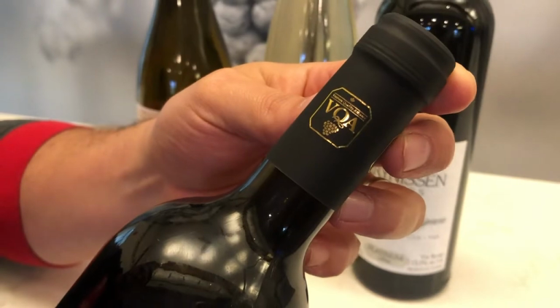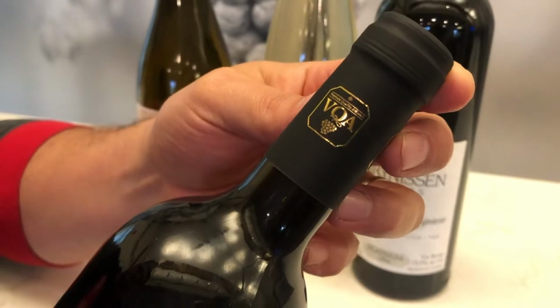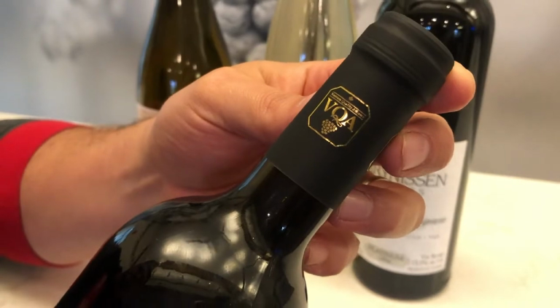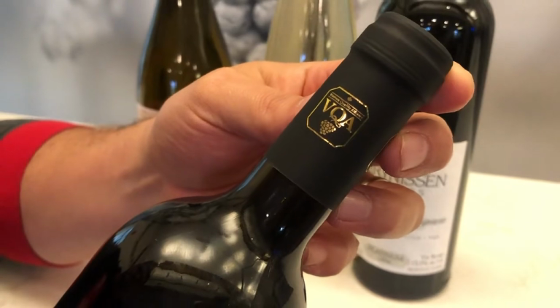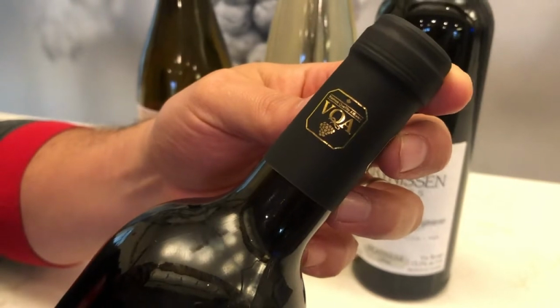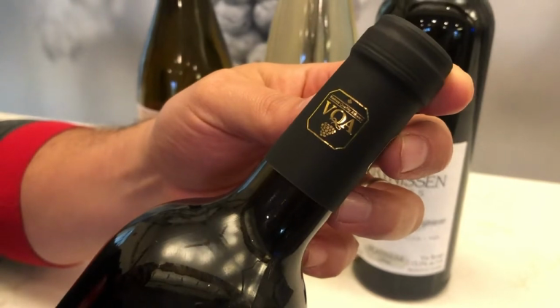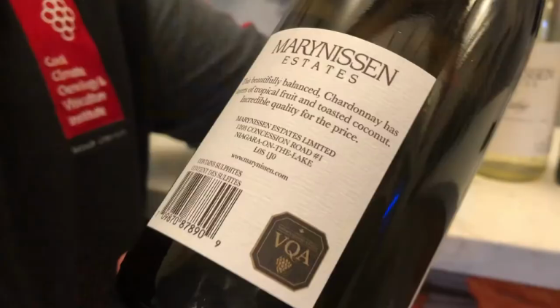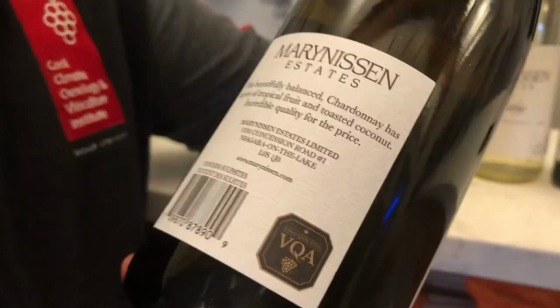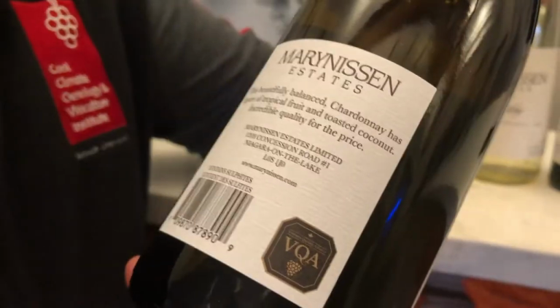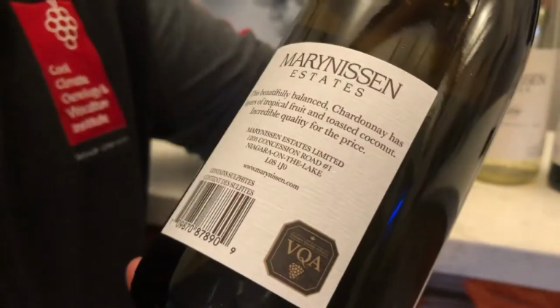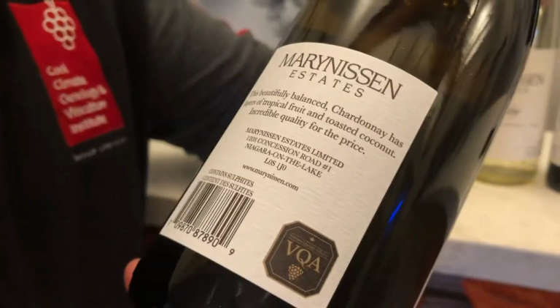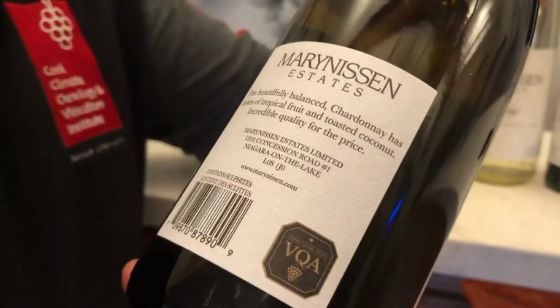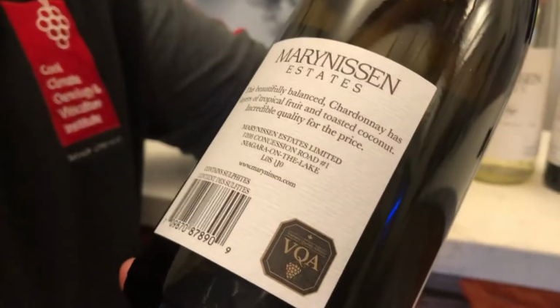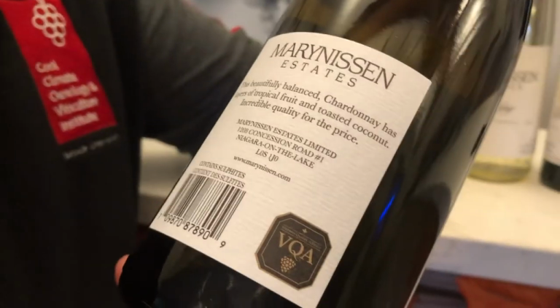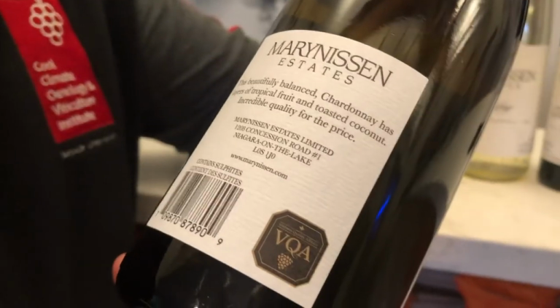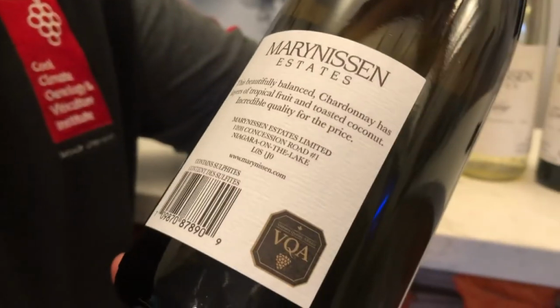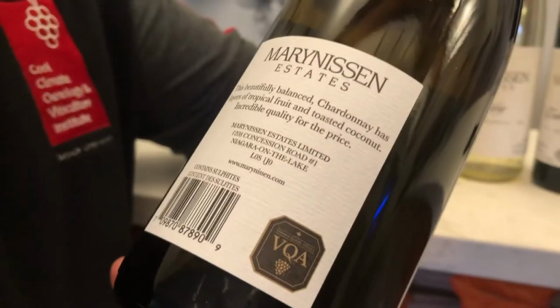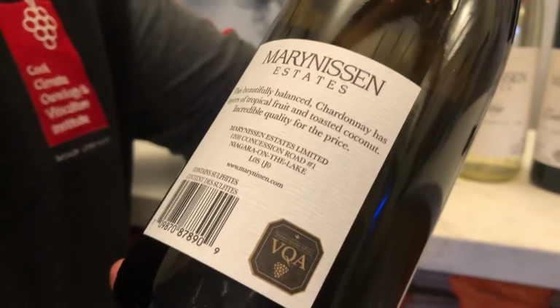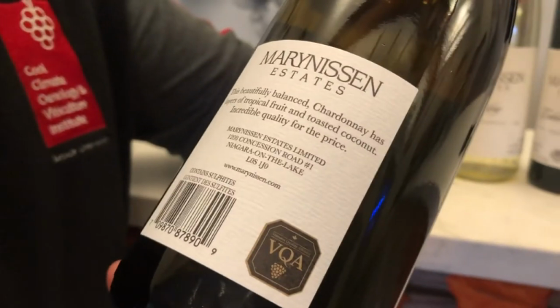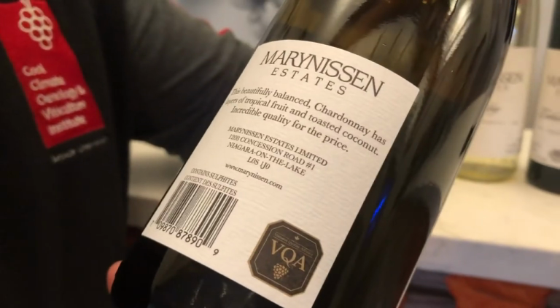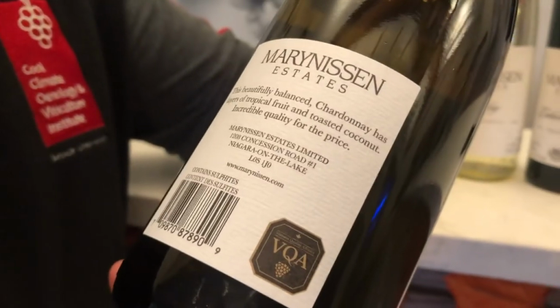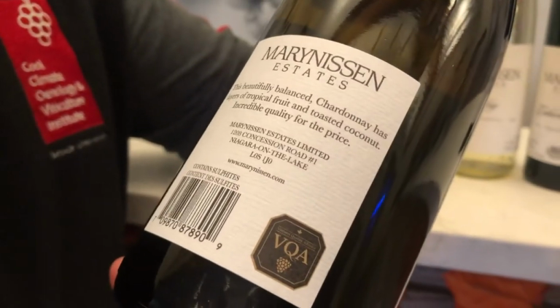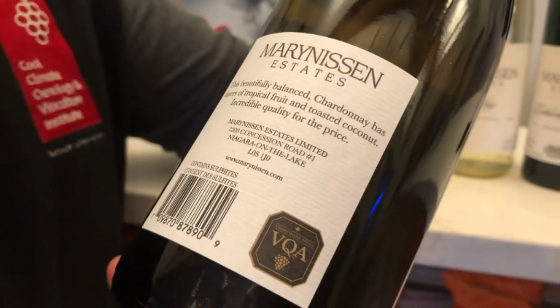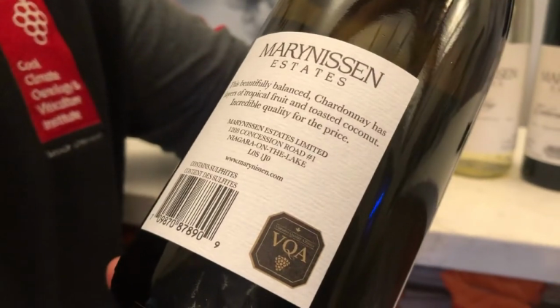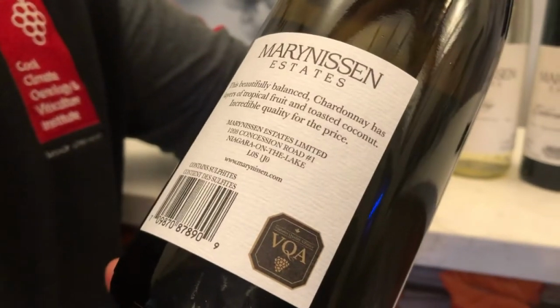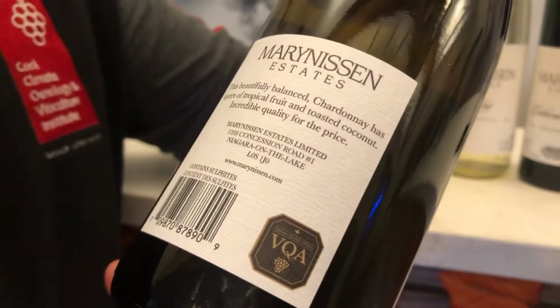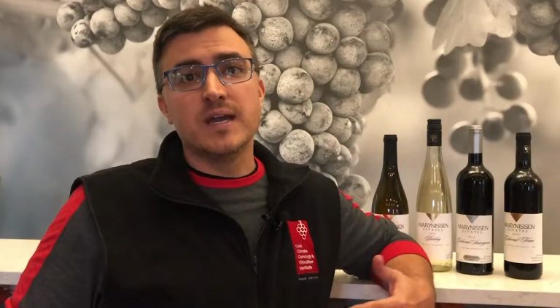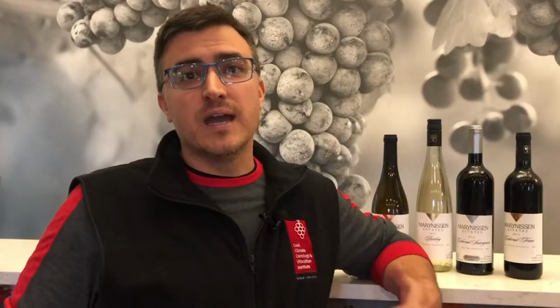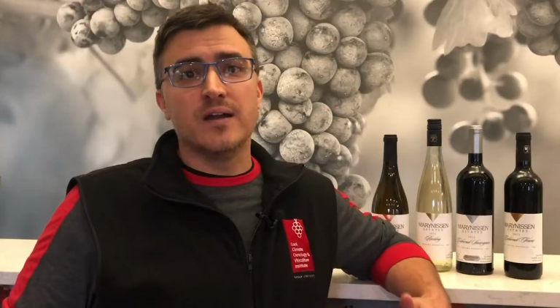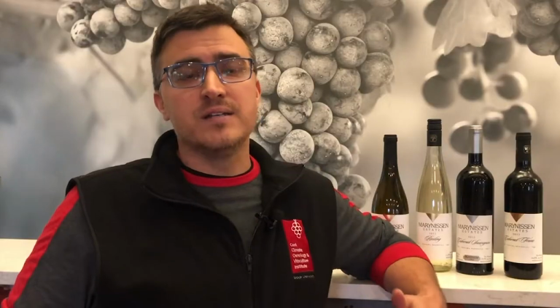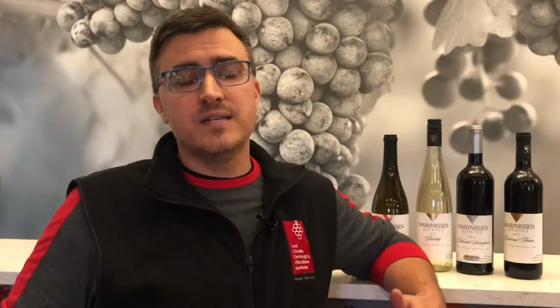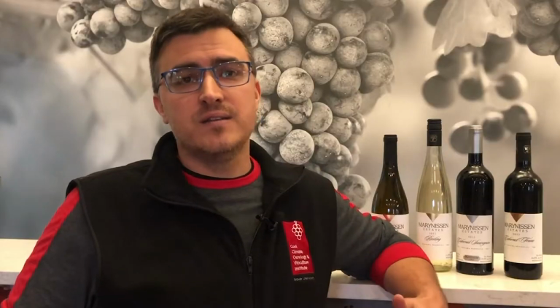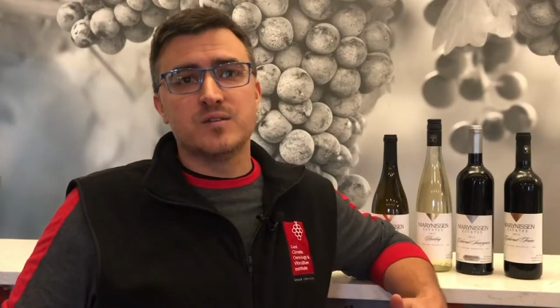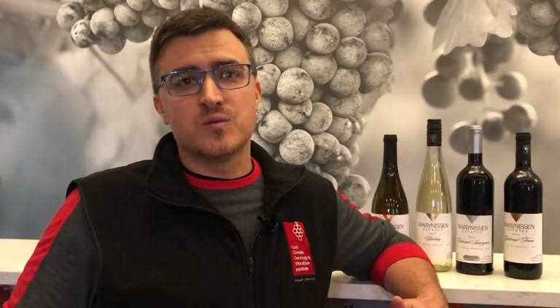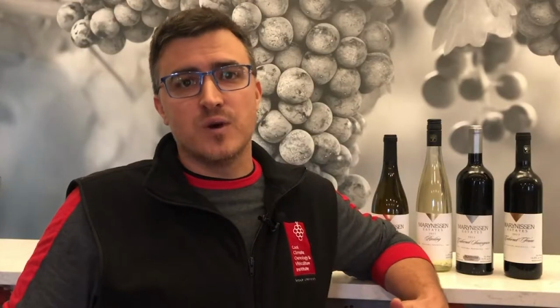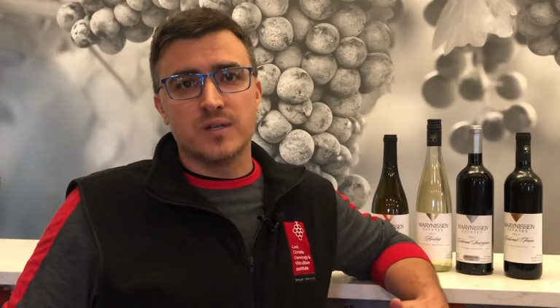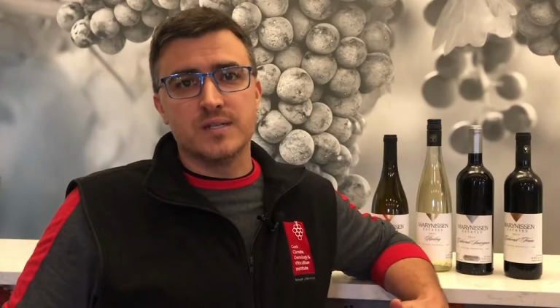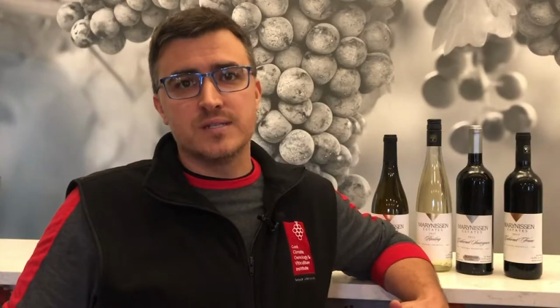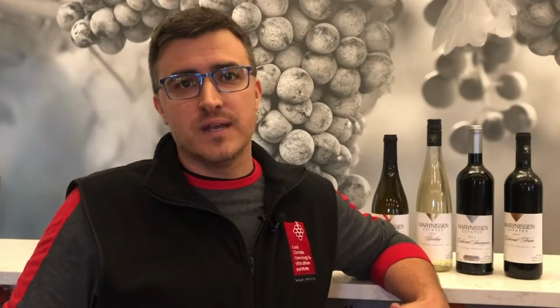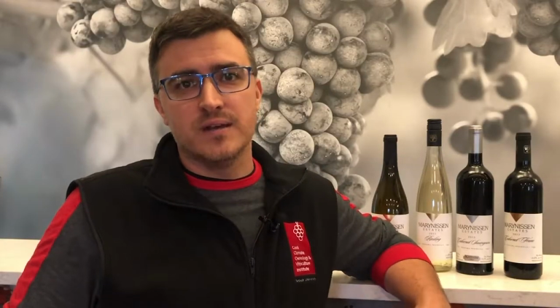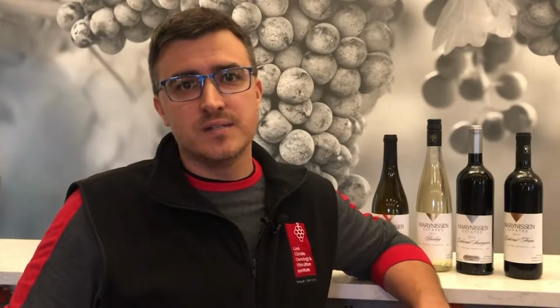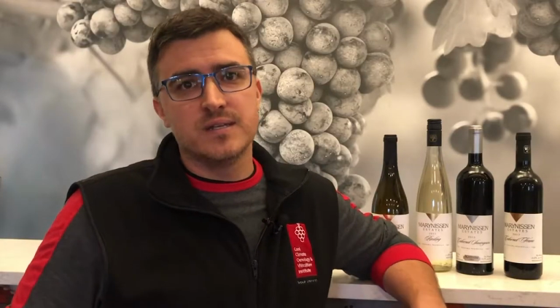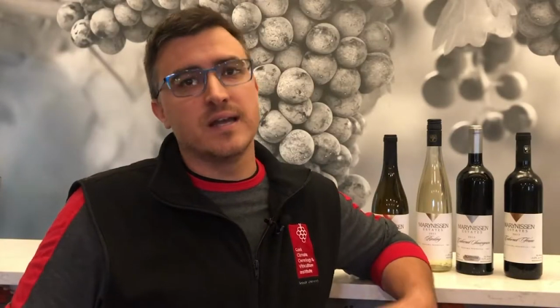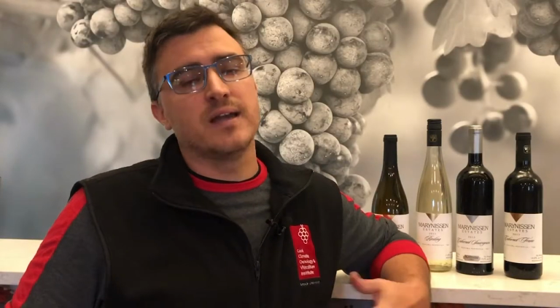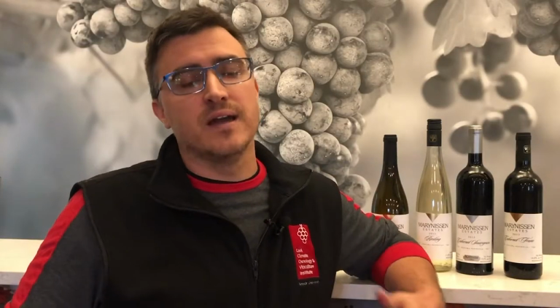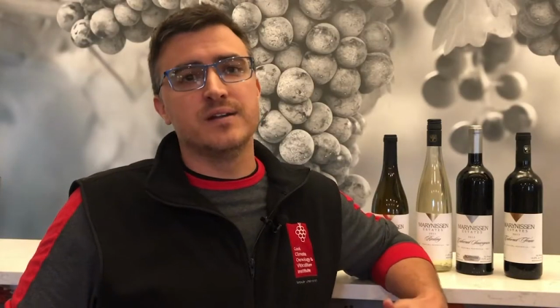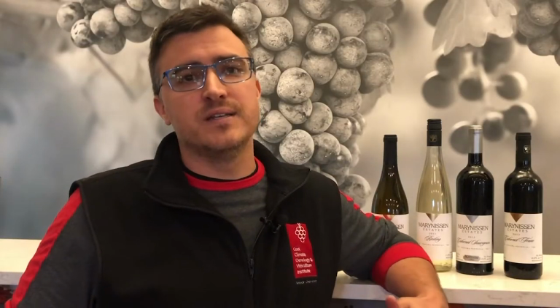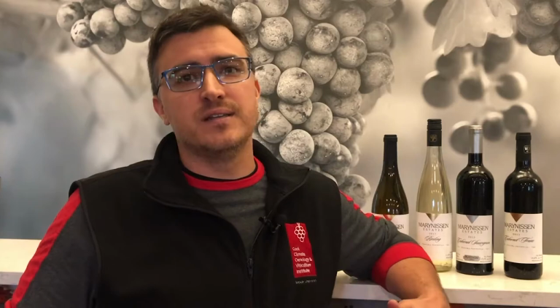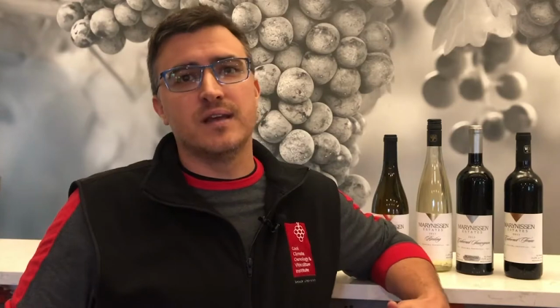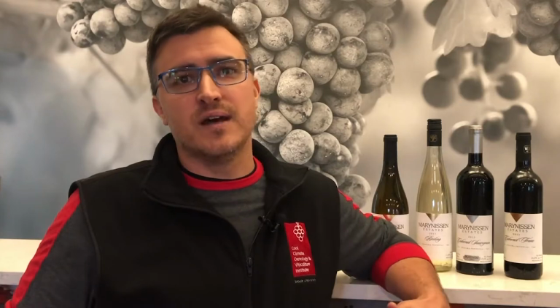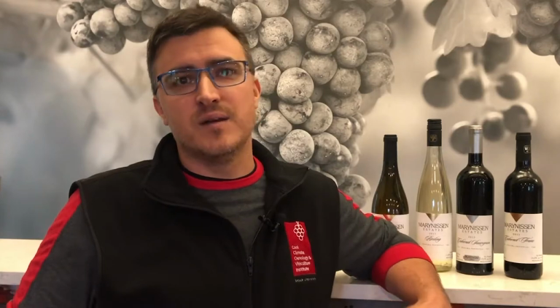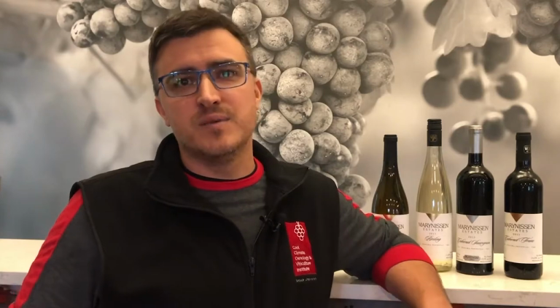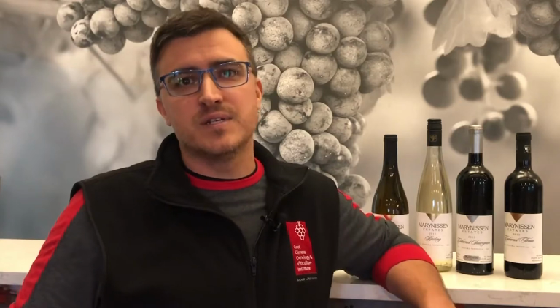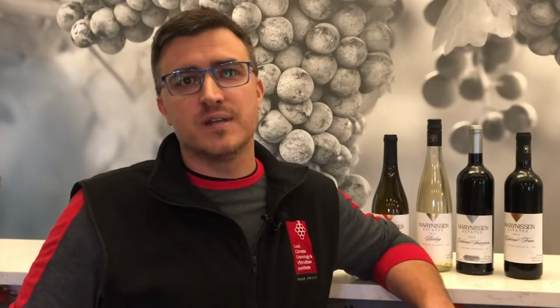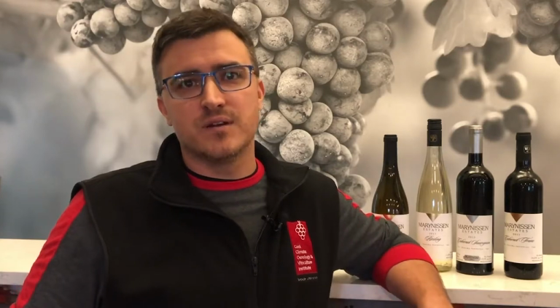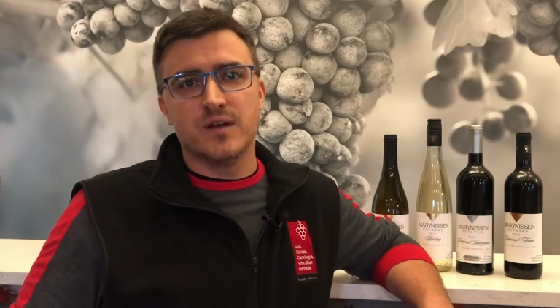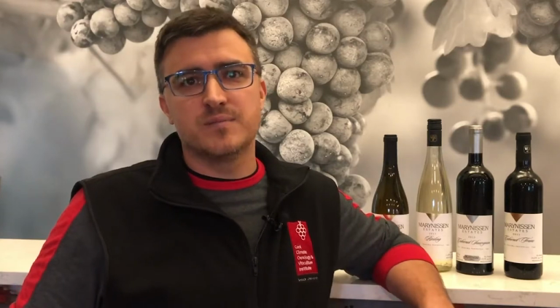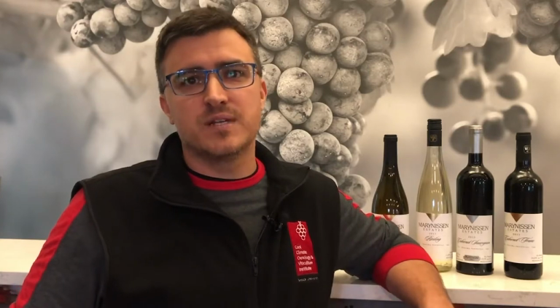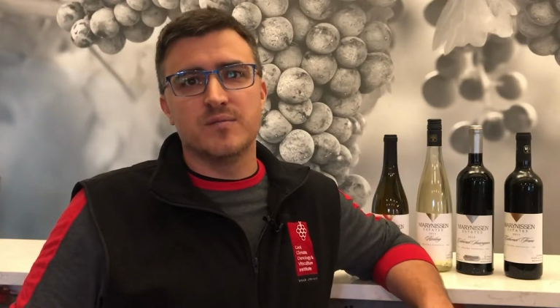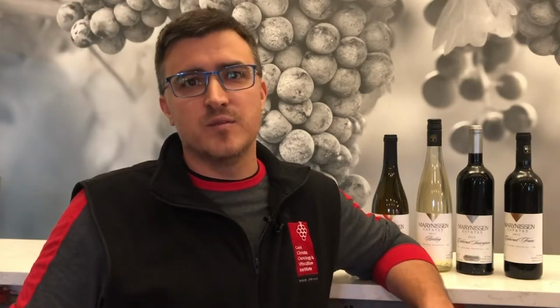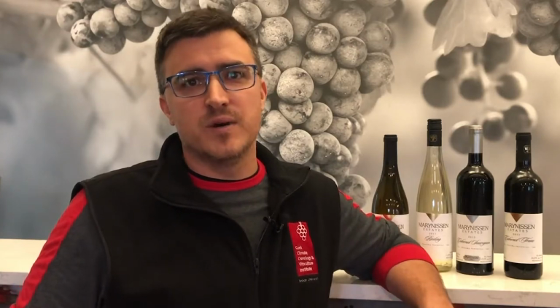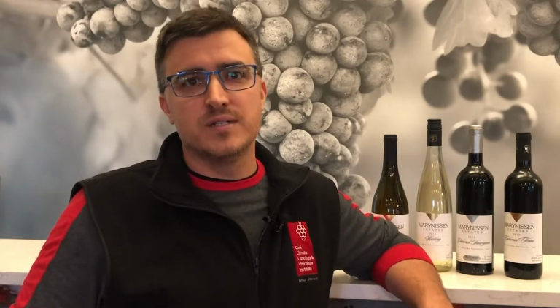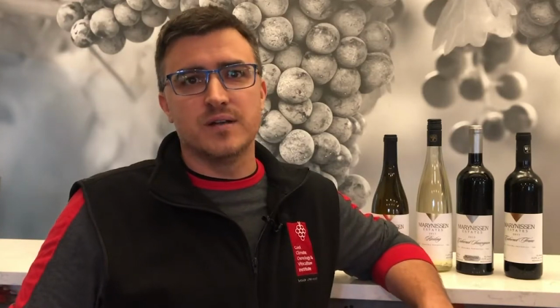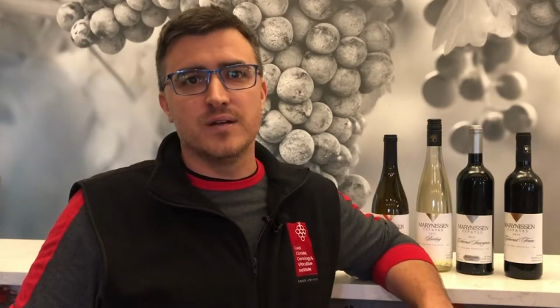So when you see the VQA symbol on a bottle, you can be guaranteed those quality standards and guaranteed that 100% of the grapes come from Ontario.